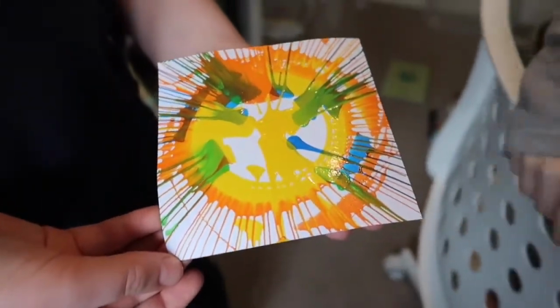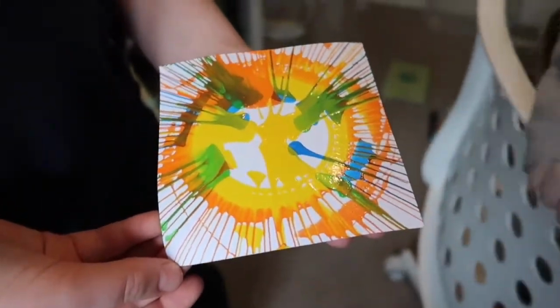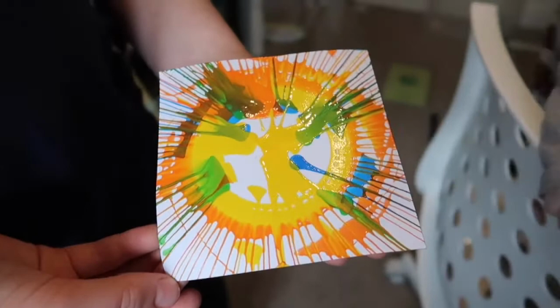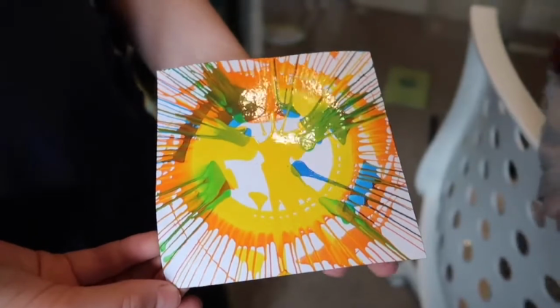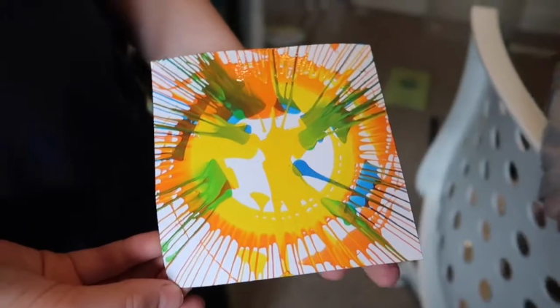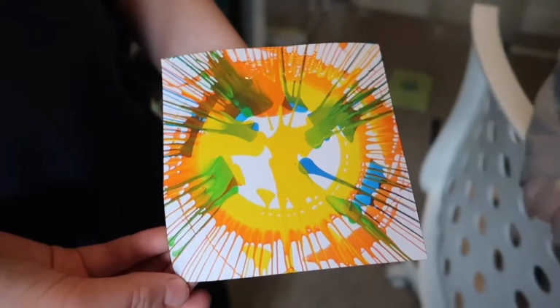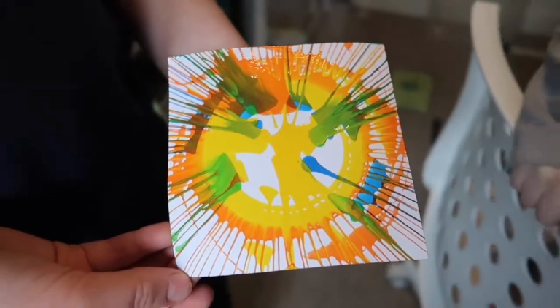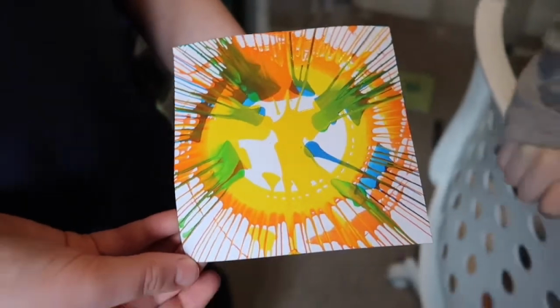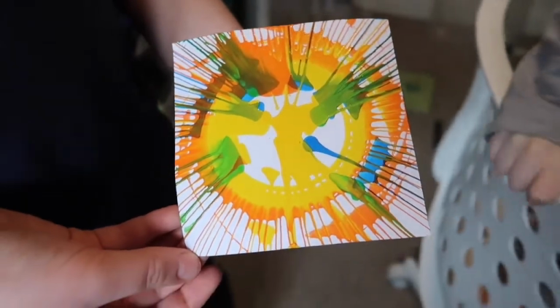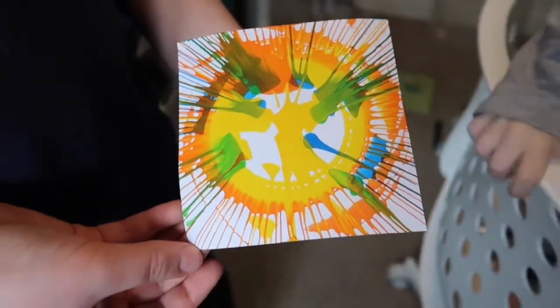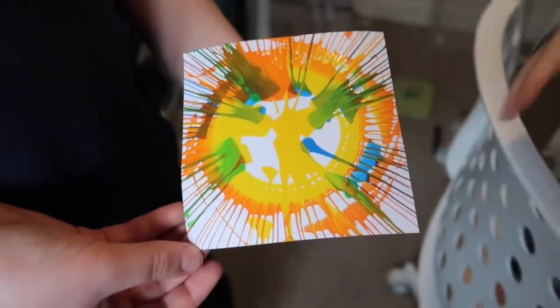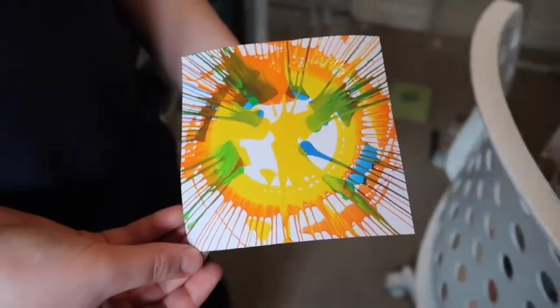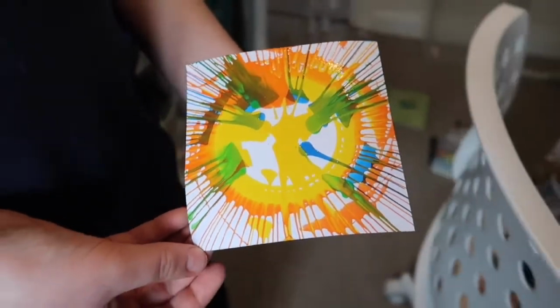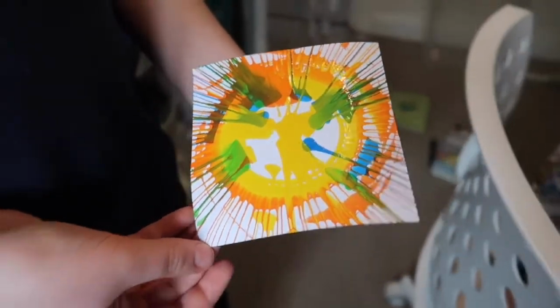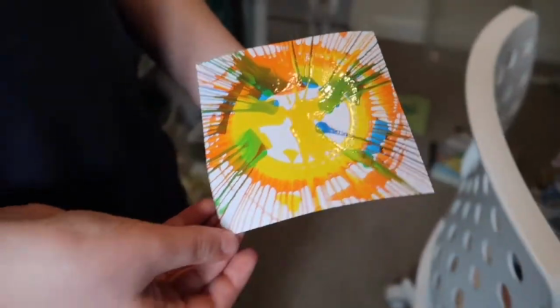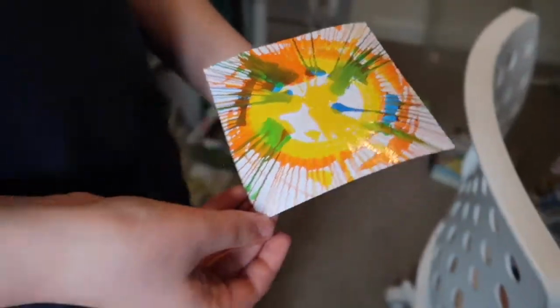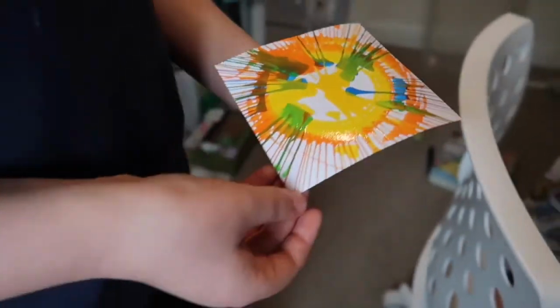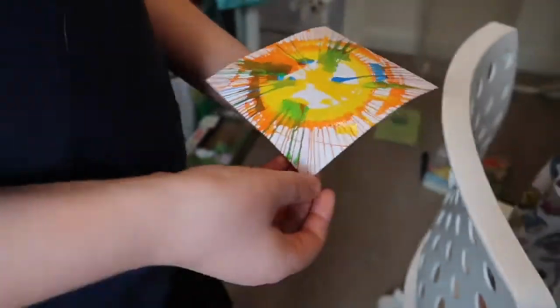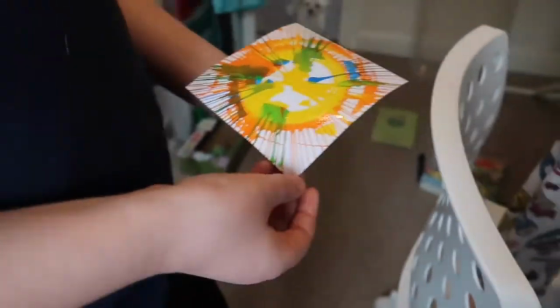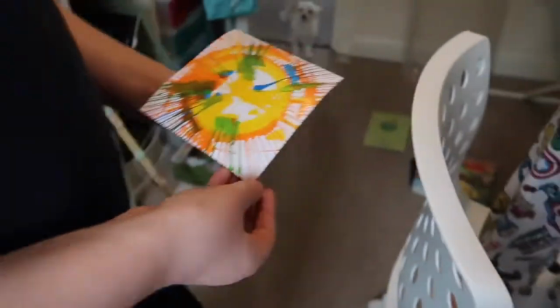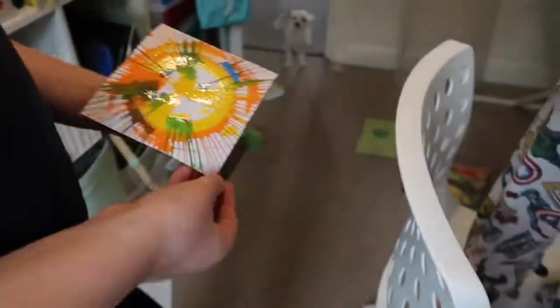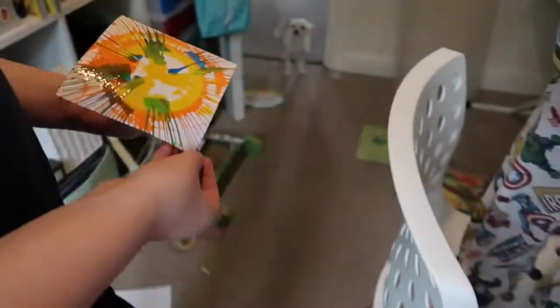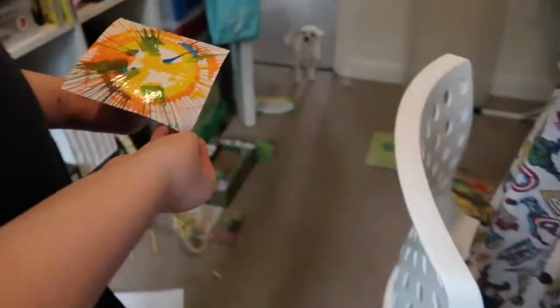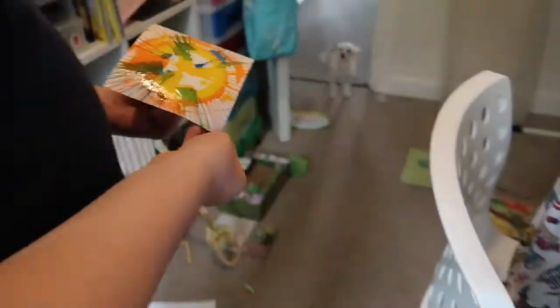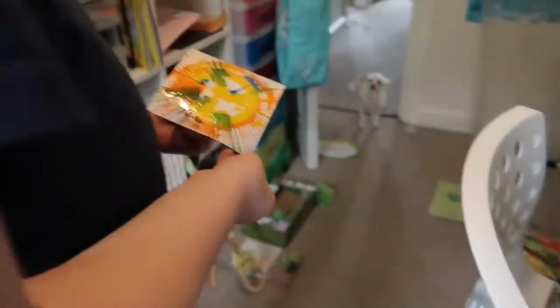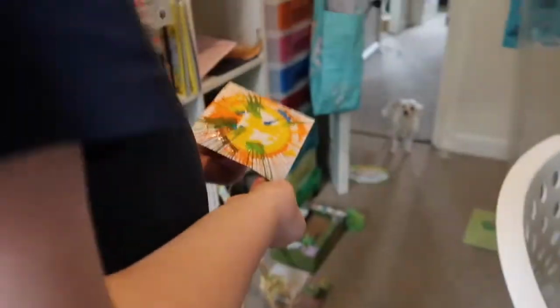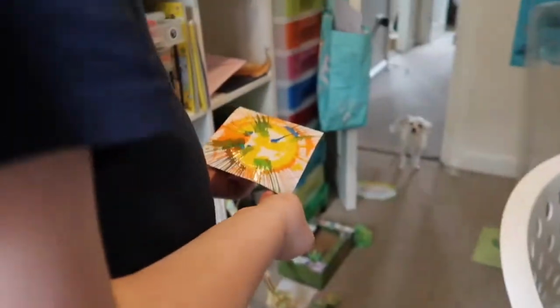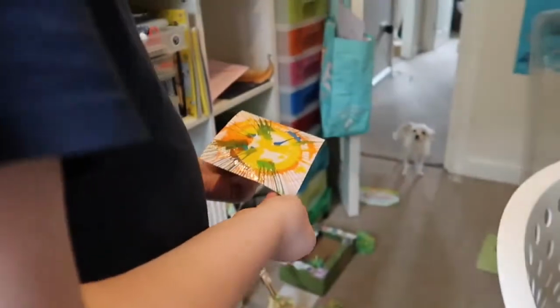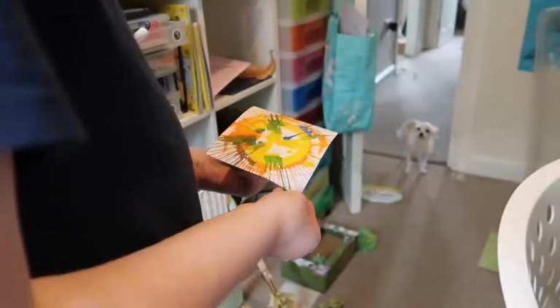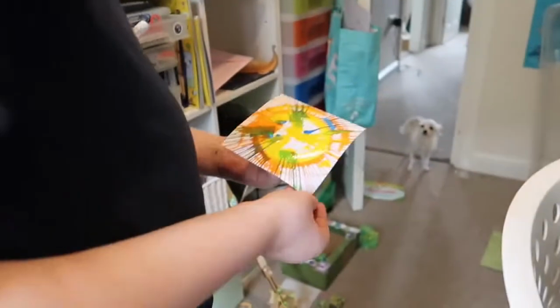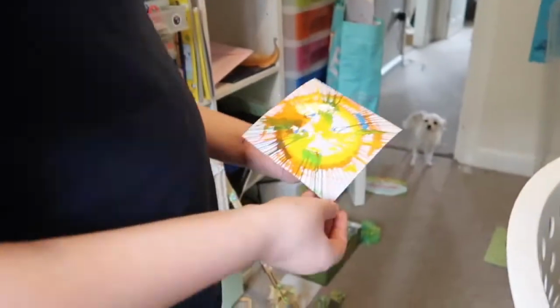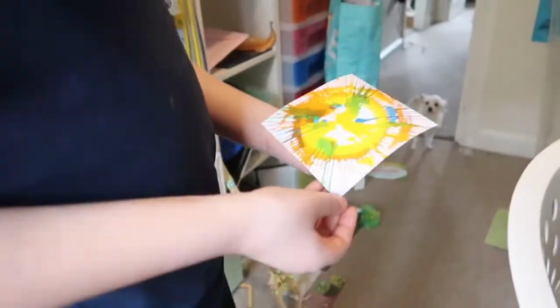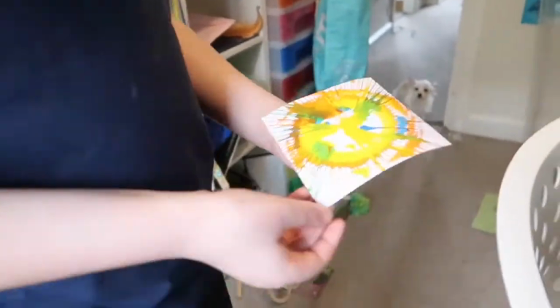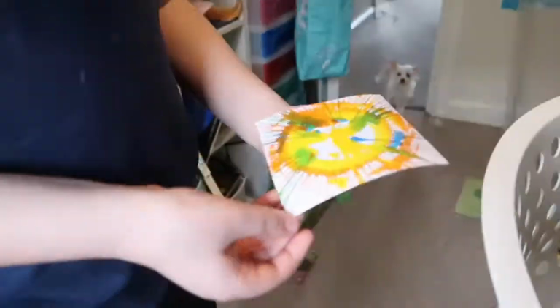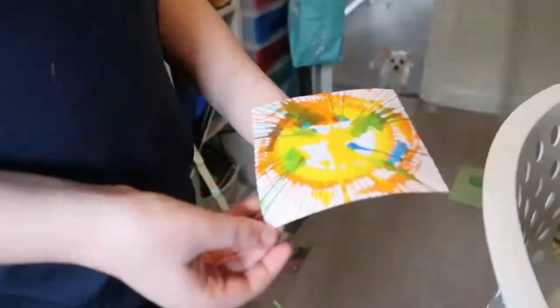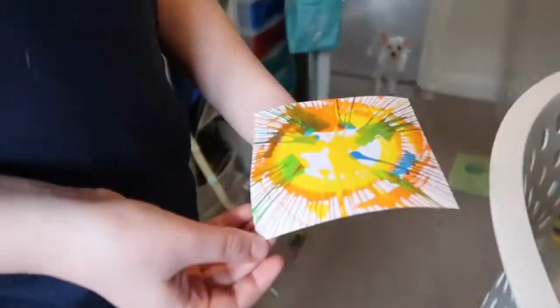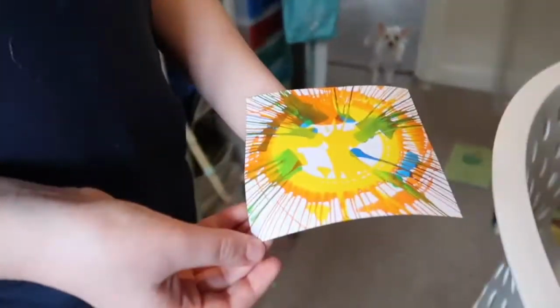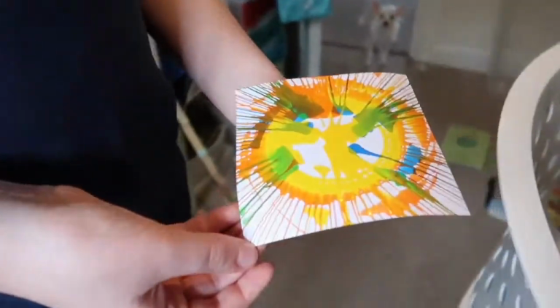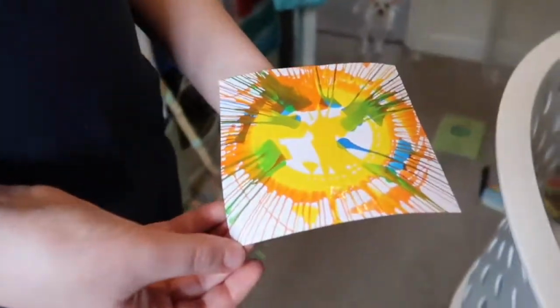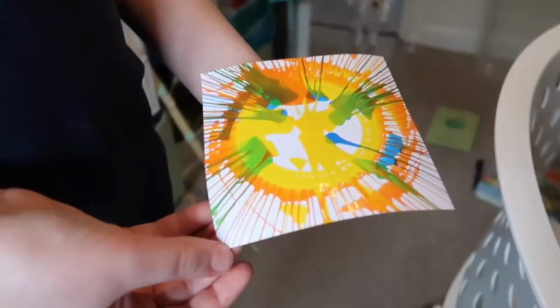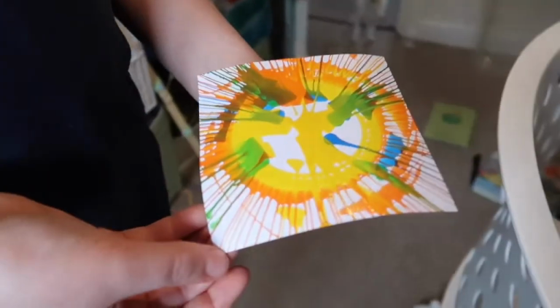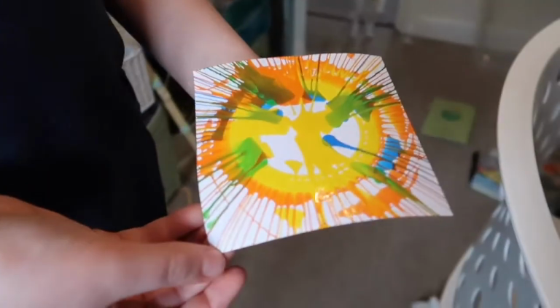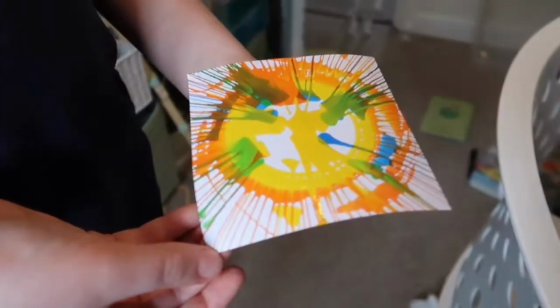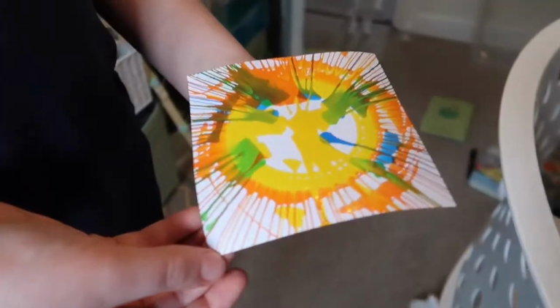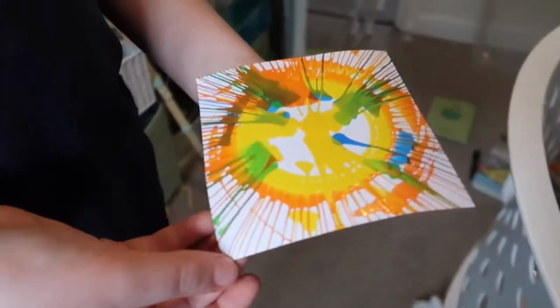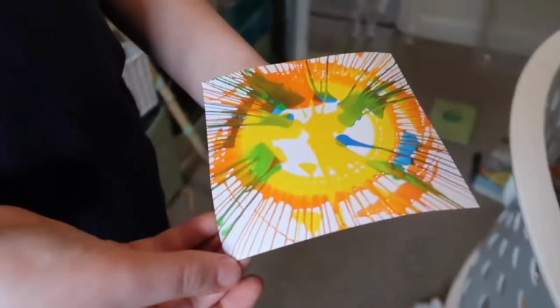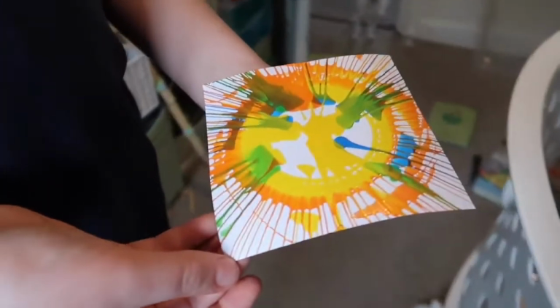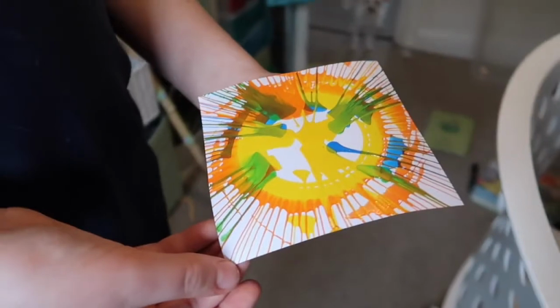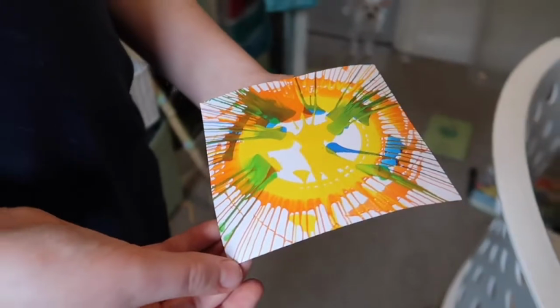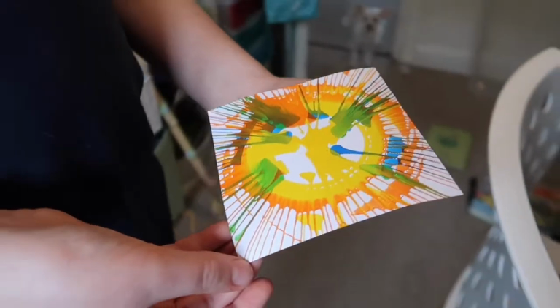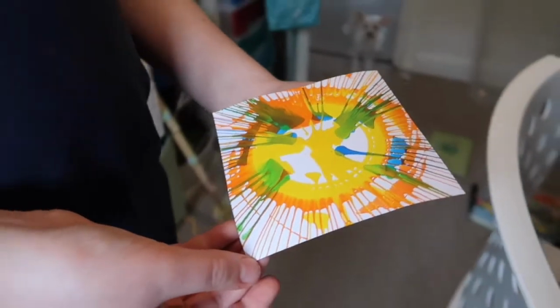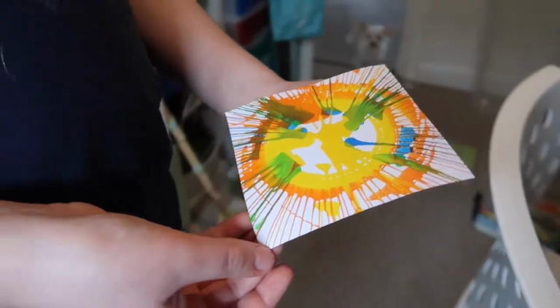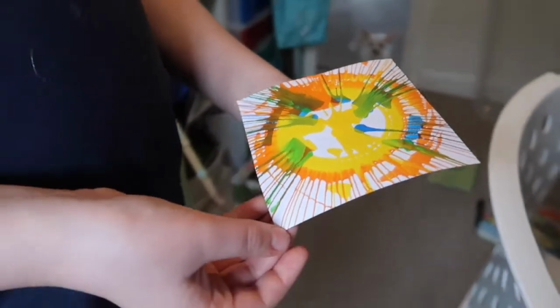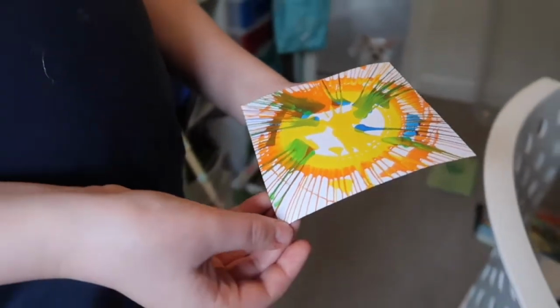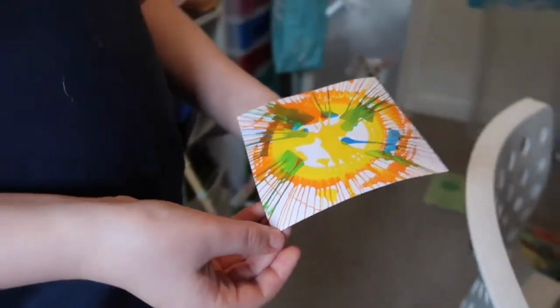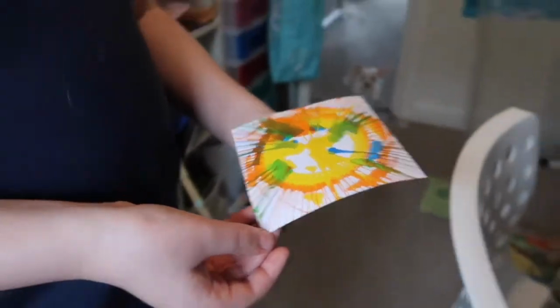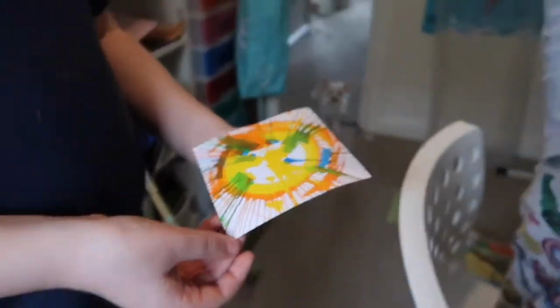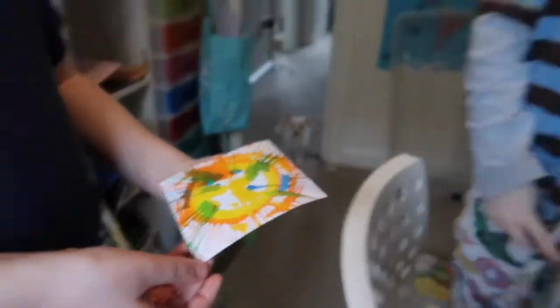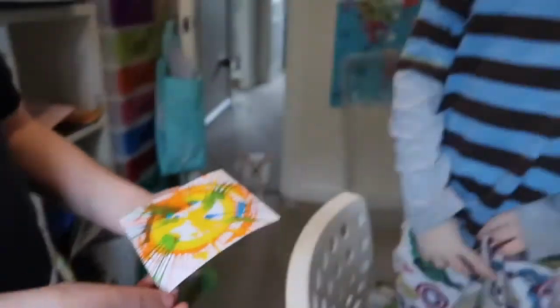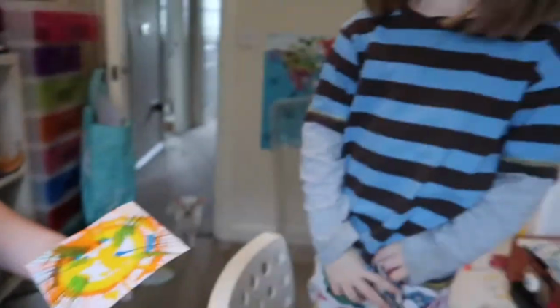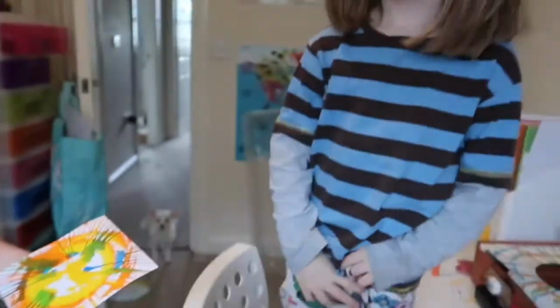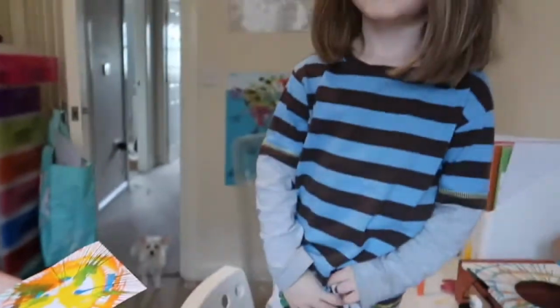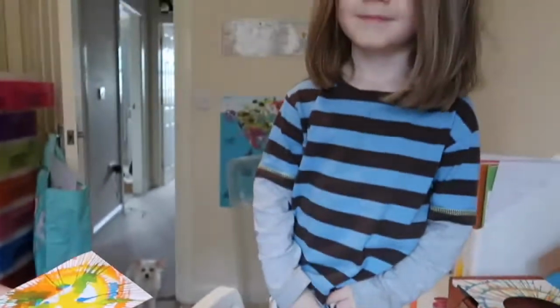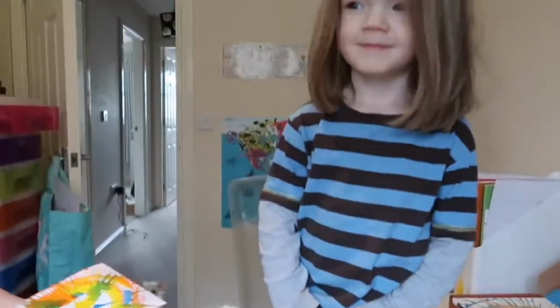We'll have to let that dry and you can put that on the wall or something. We can get more paint as well. You could draw something over it once it's dry.